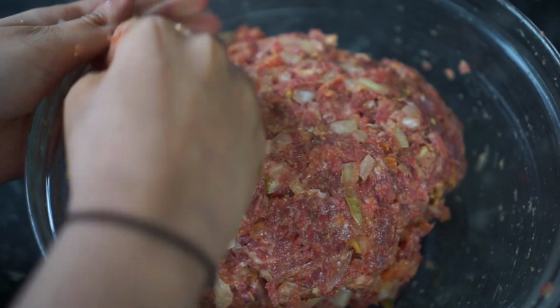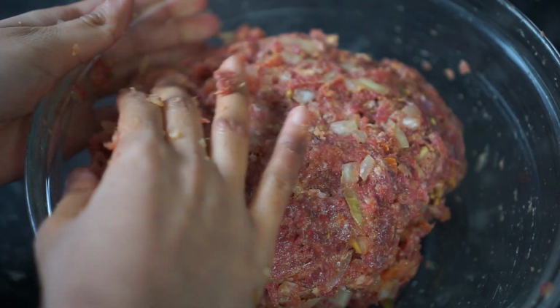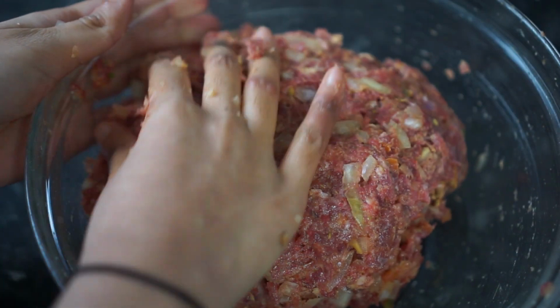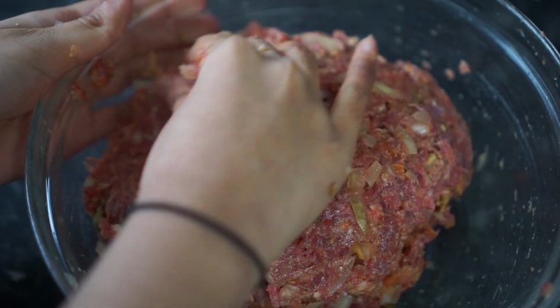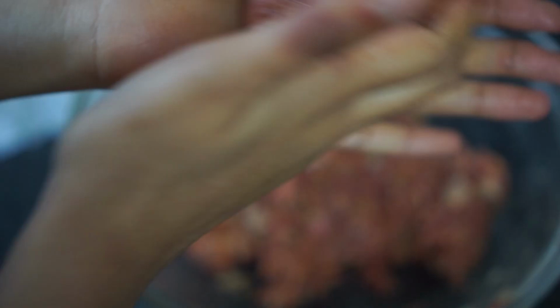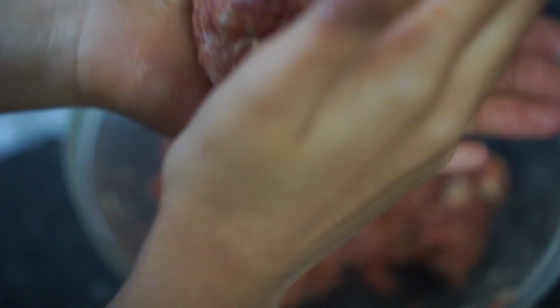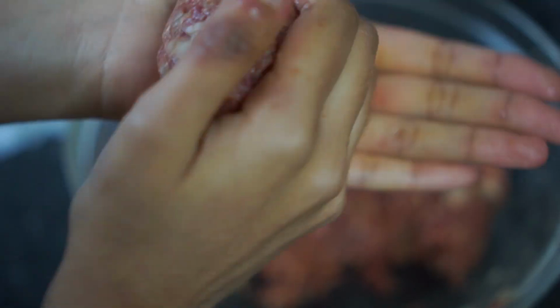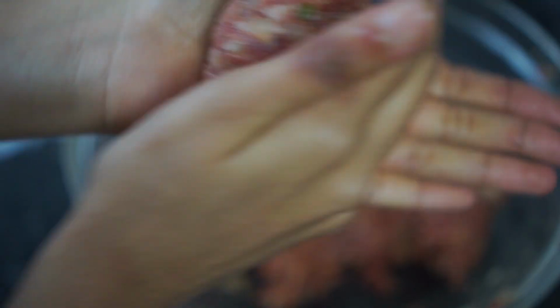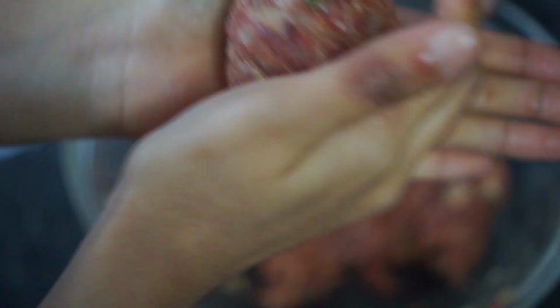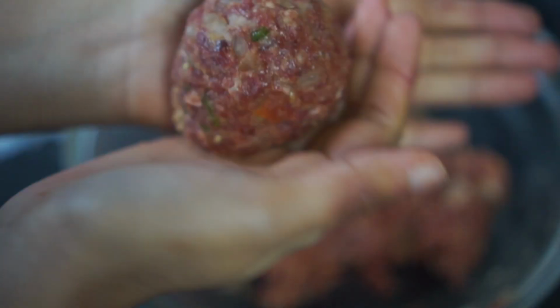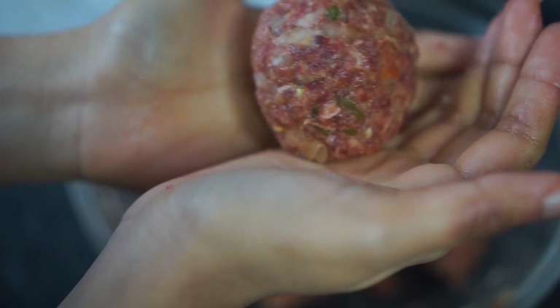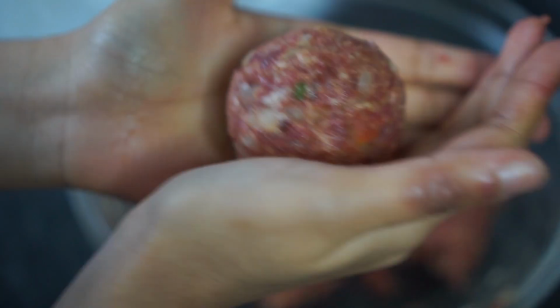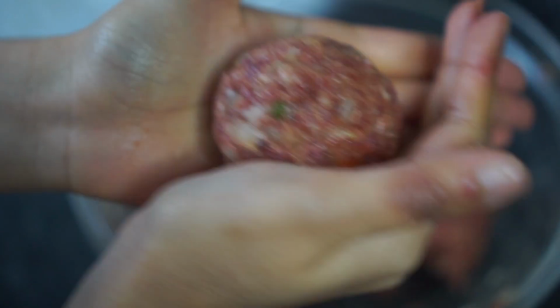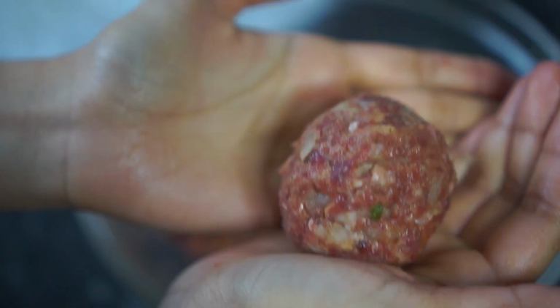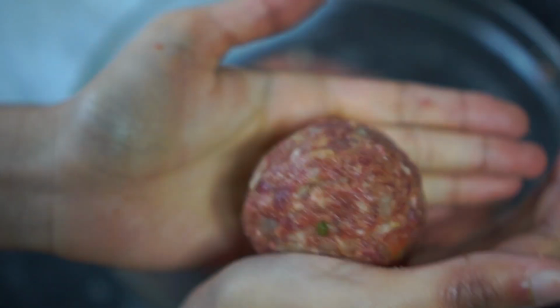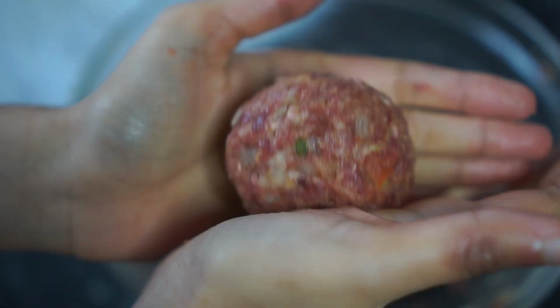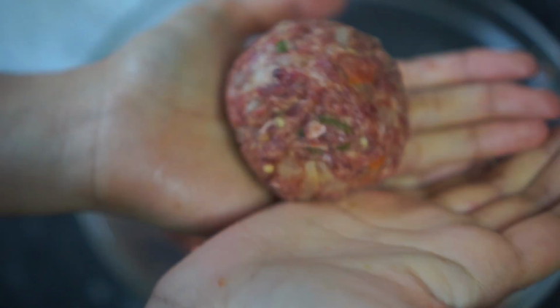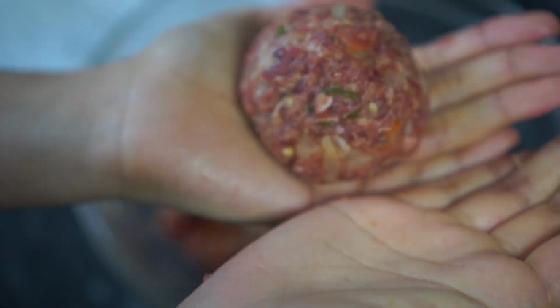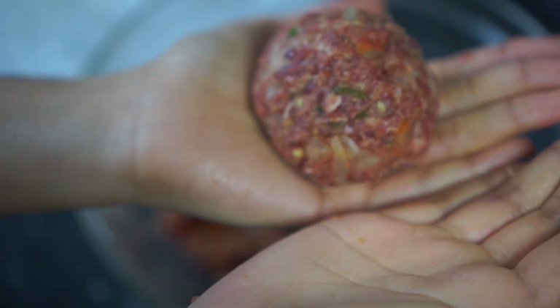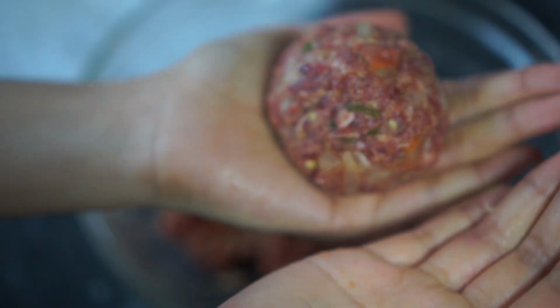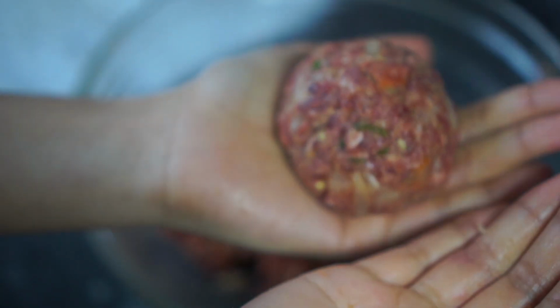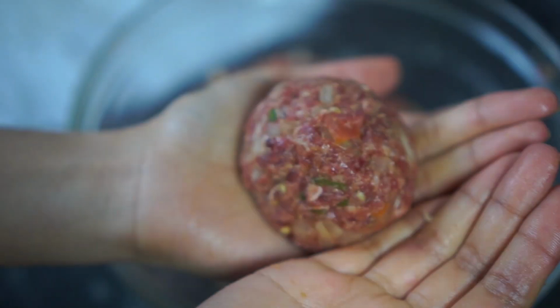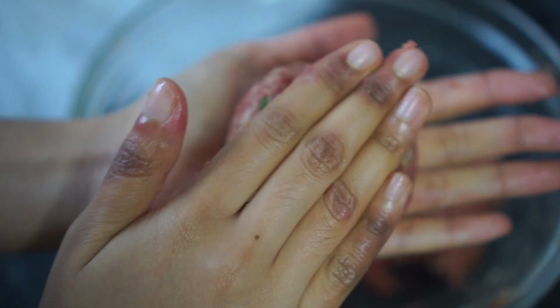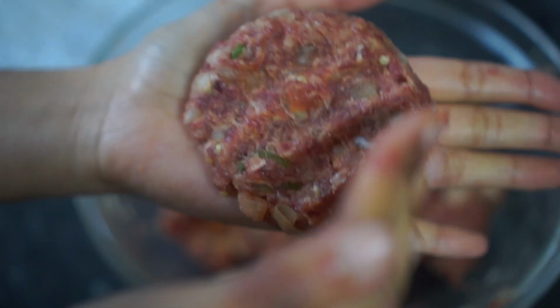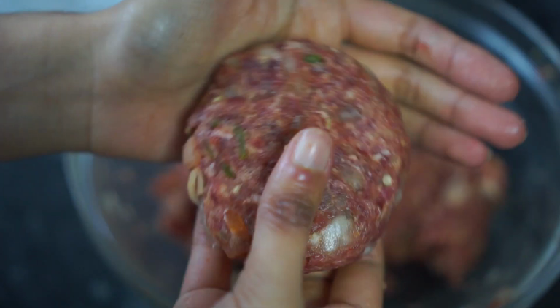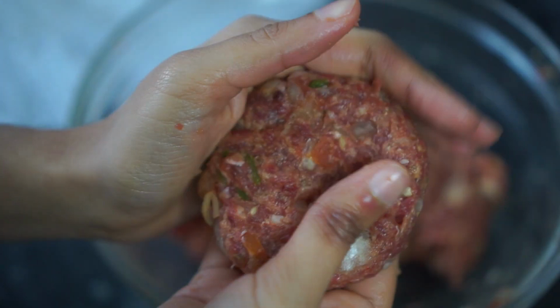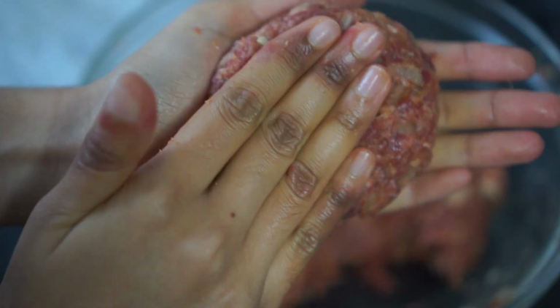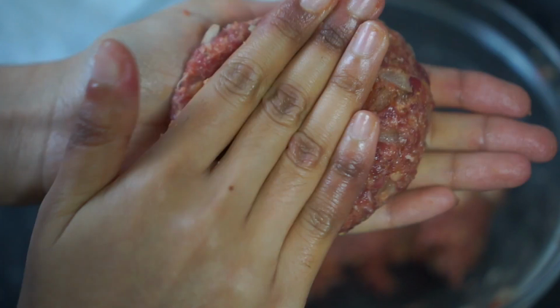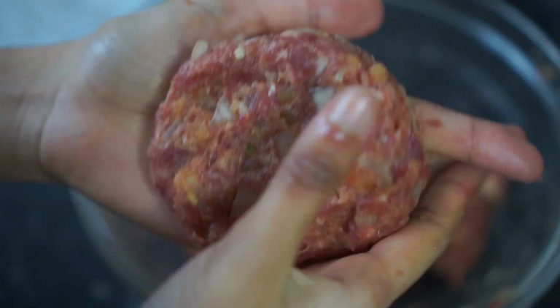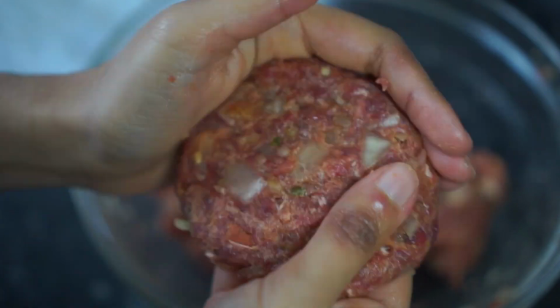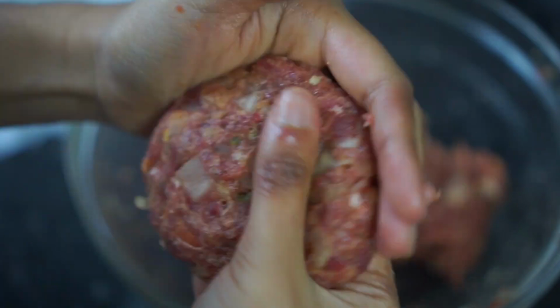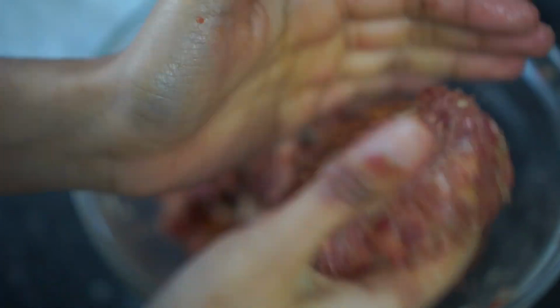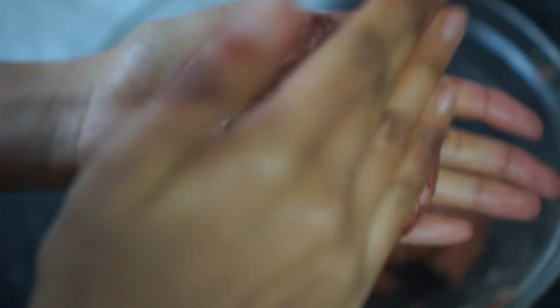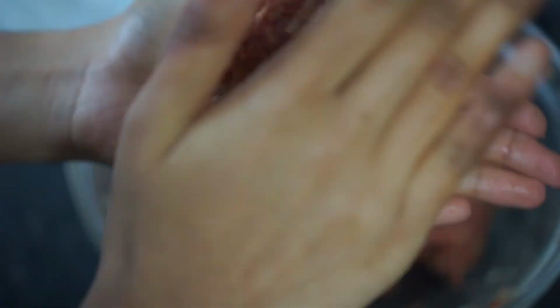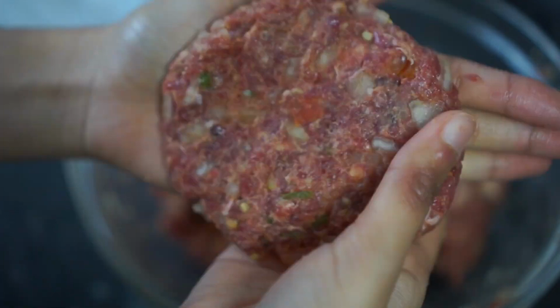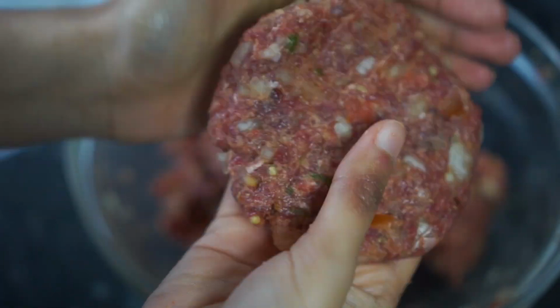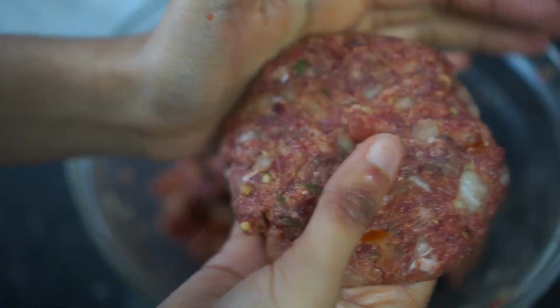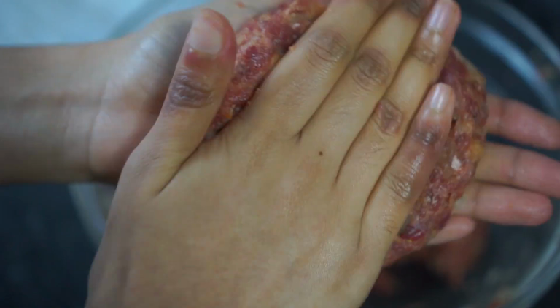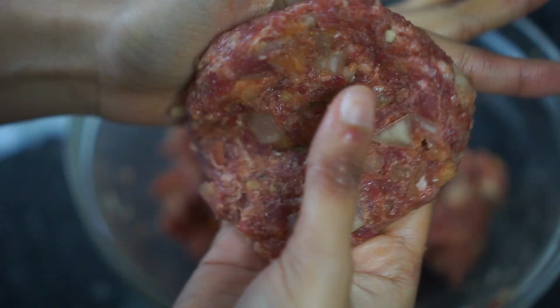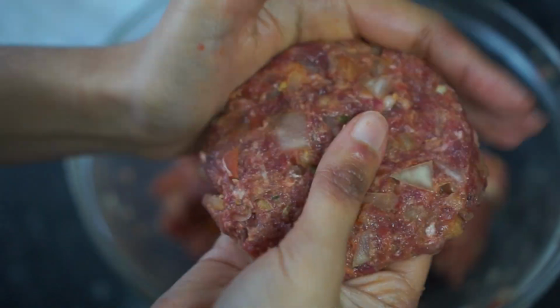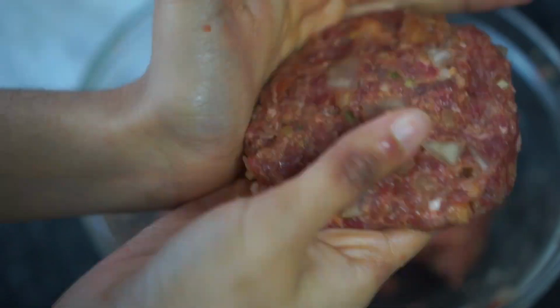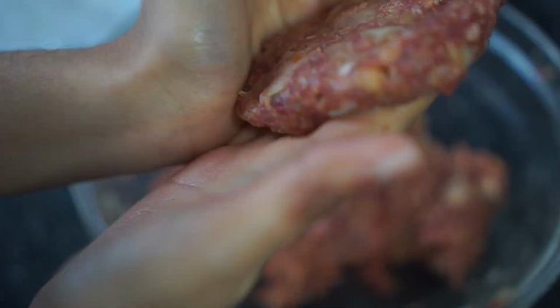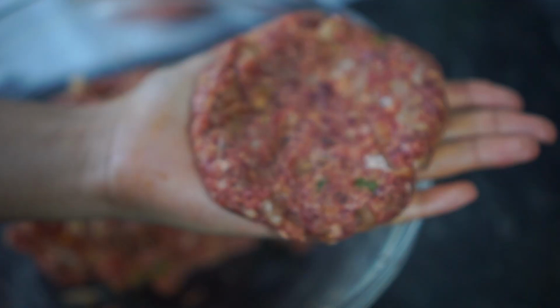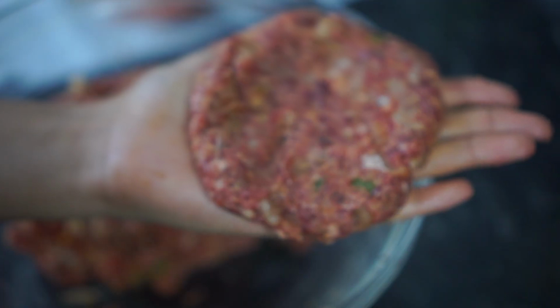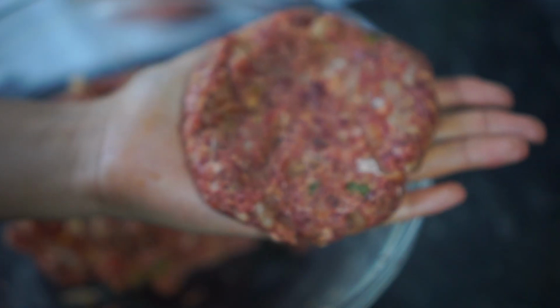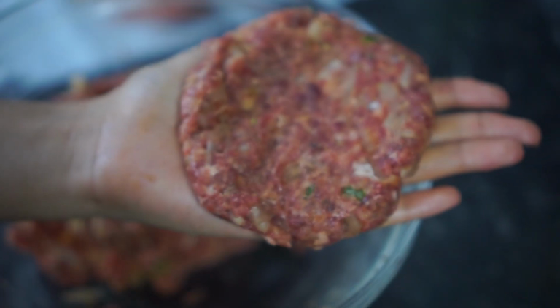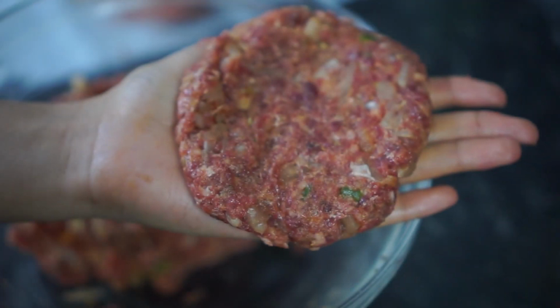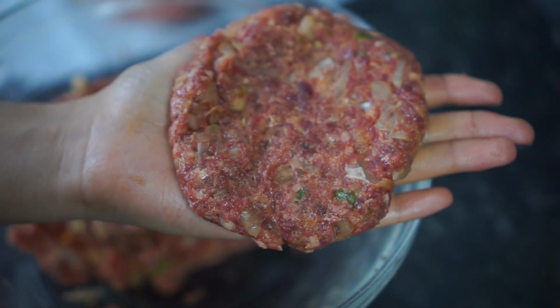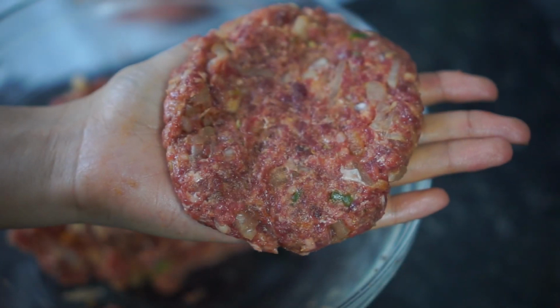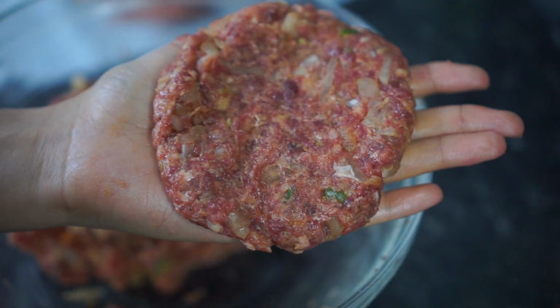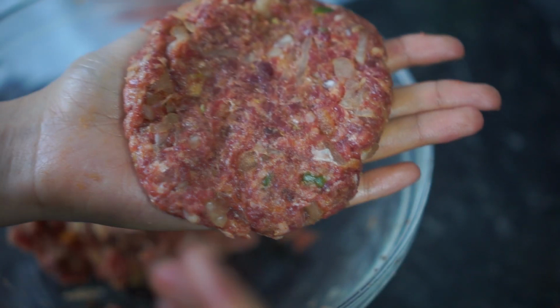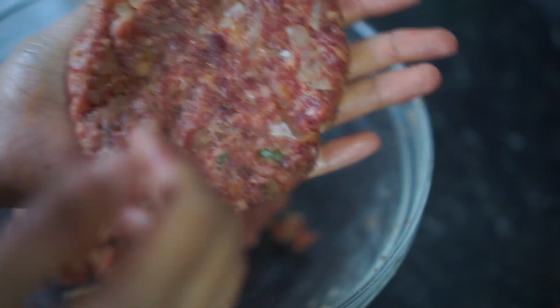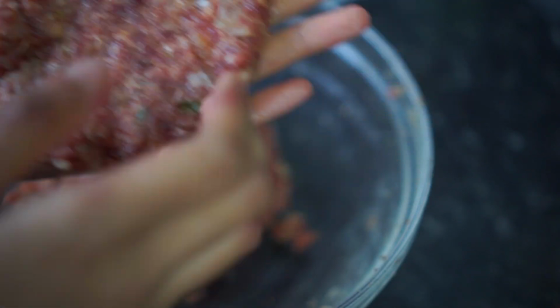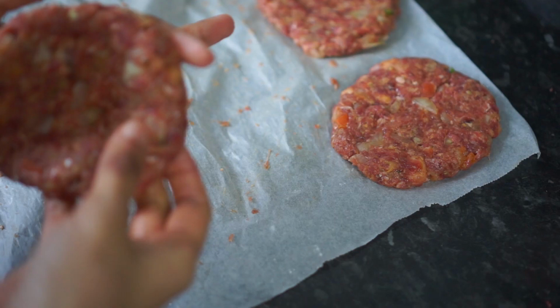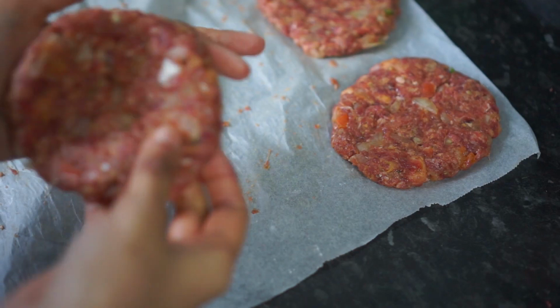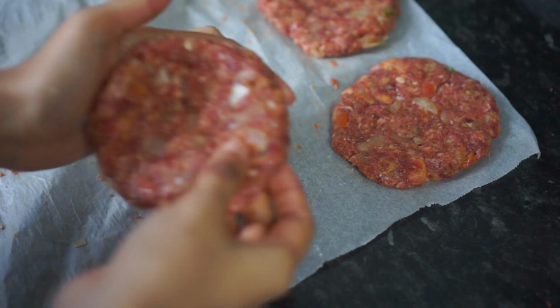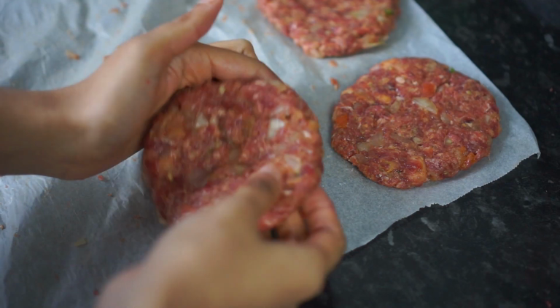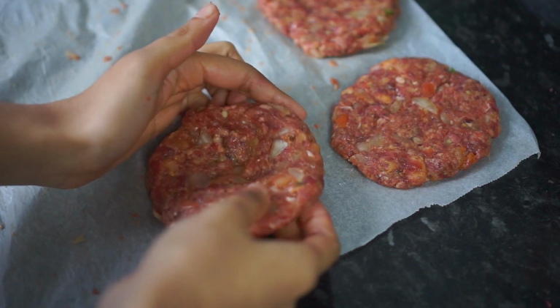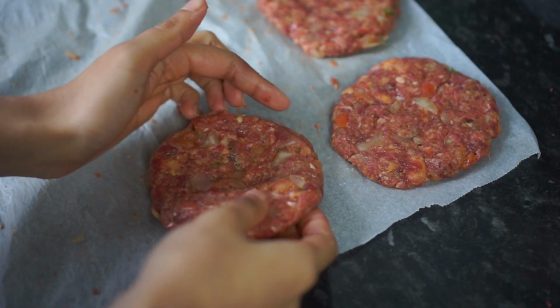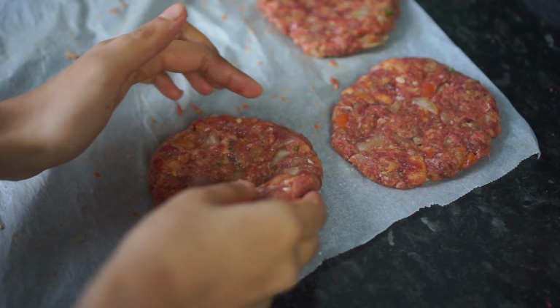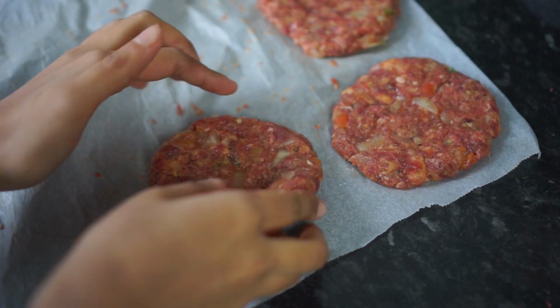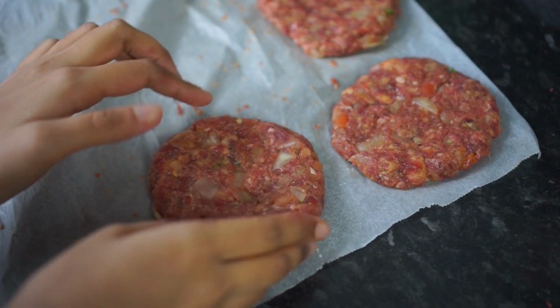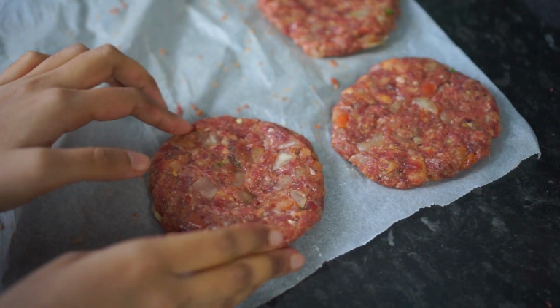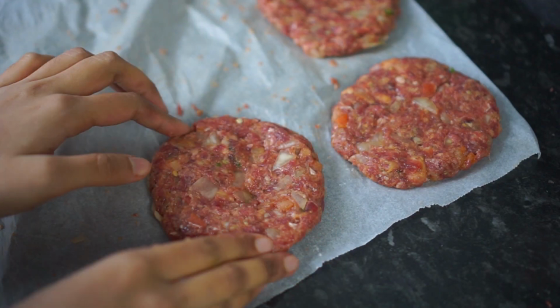Once everything is well combined, take about two tablespoons of the meat mixture and flatten it out with your fingers until you obtain a smooth patty.